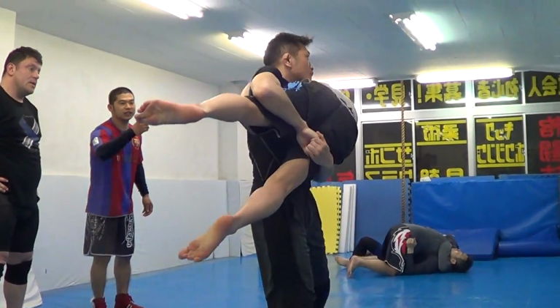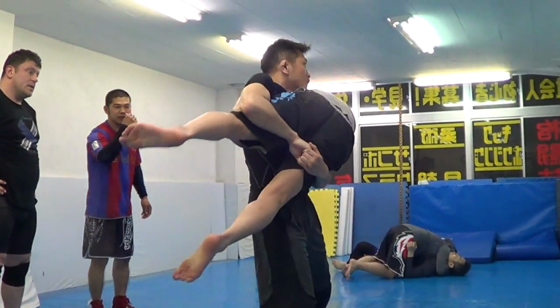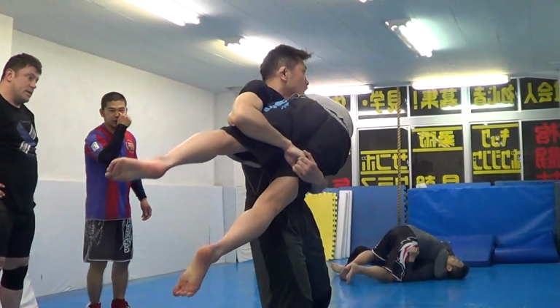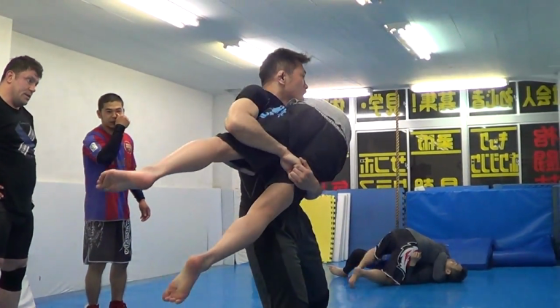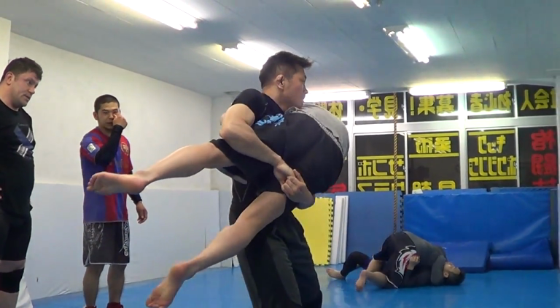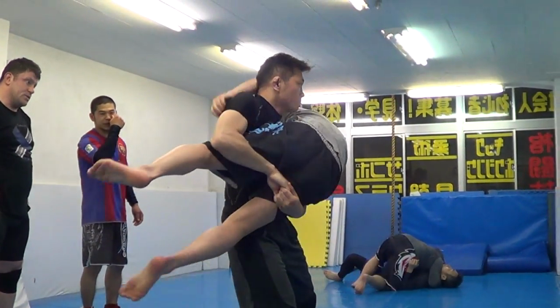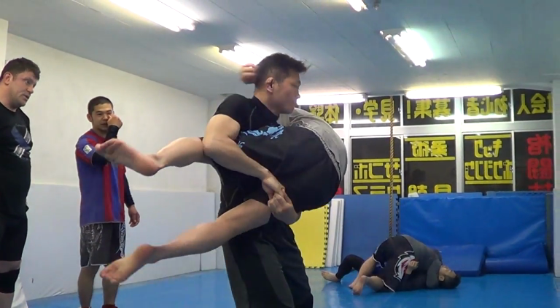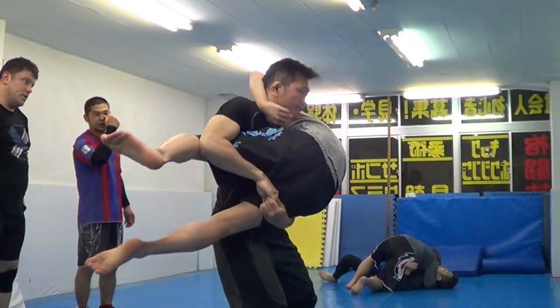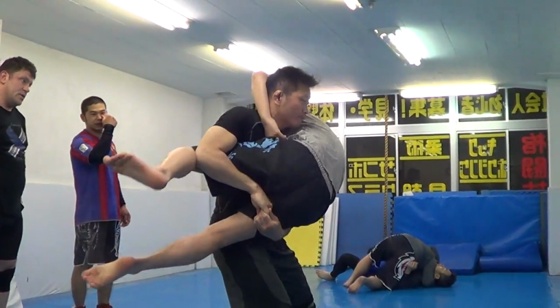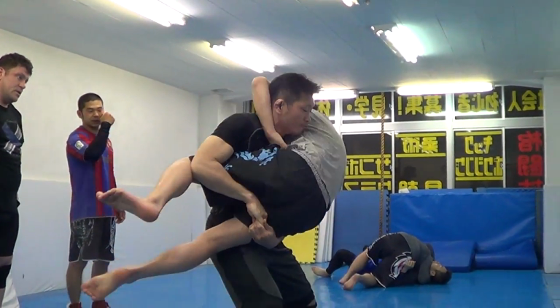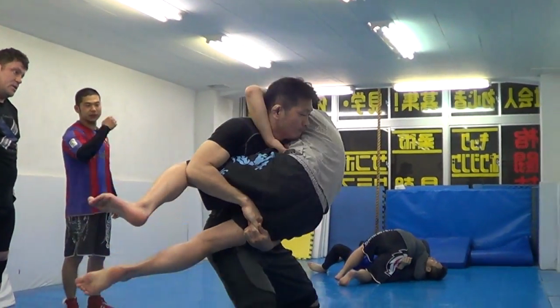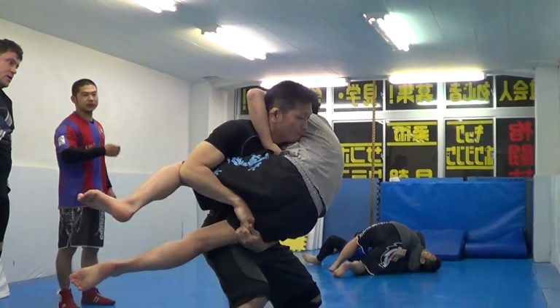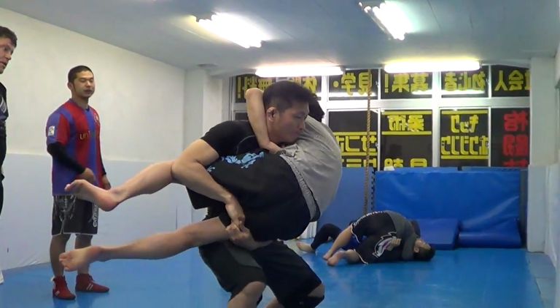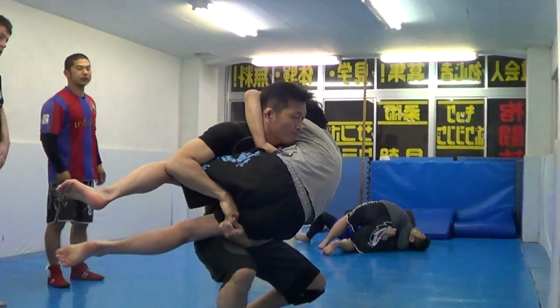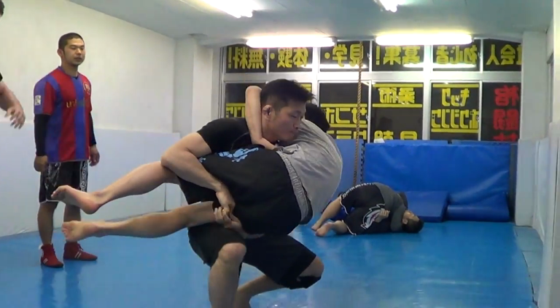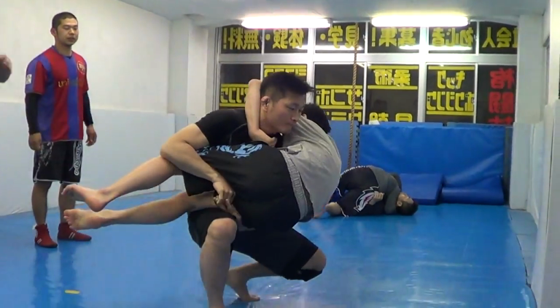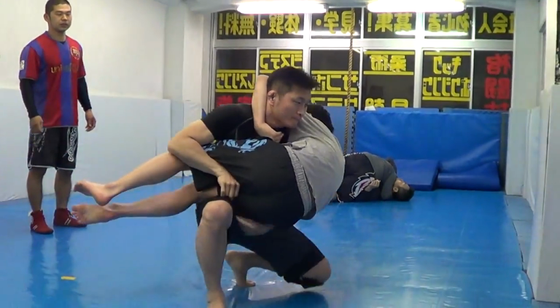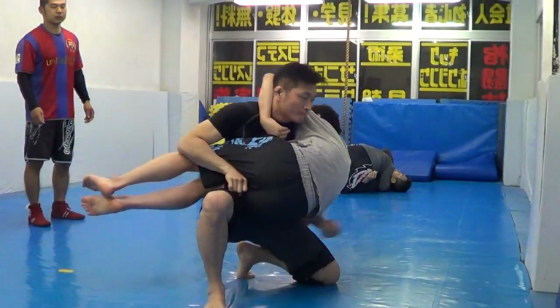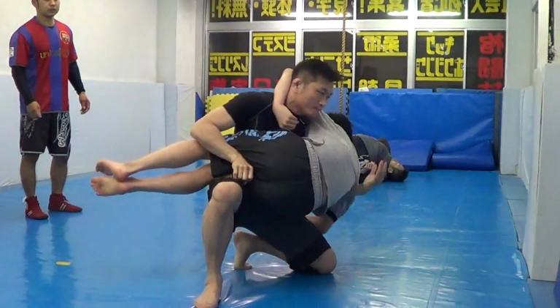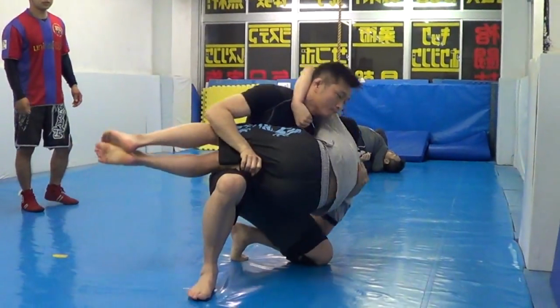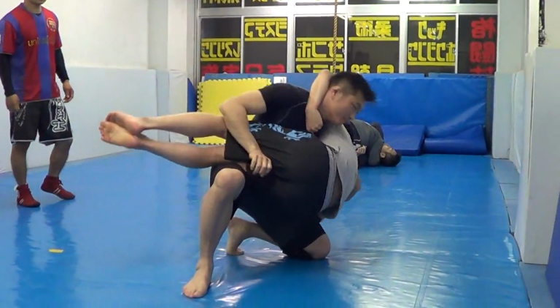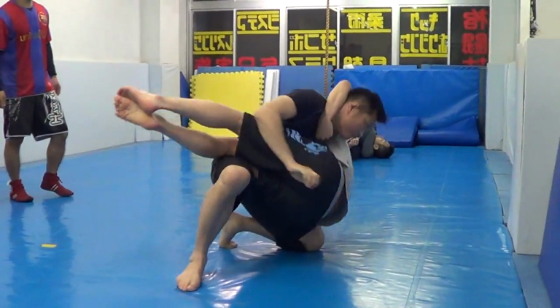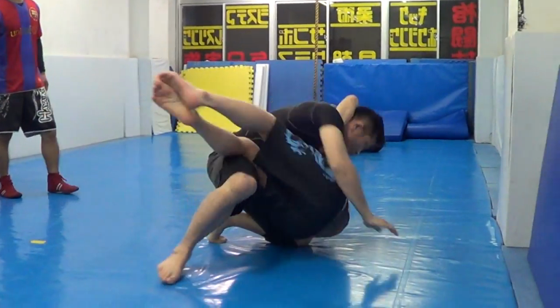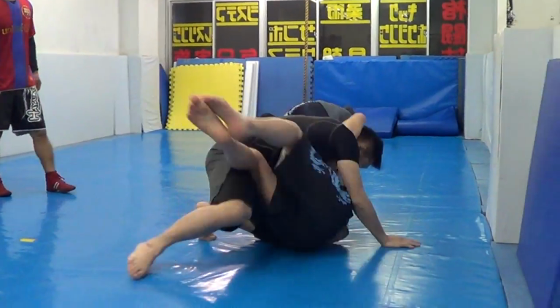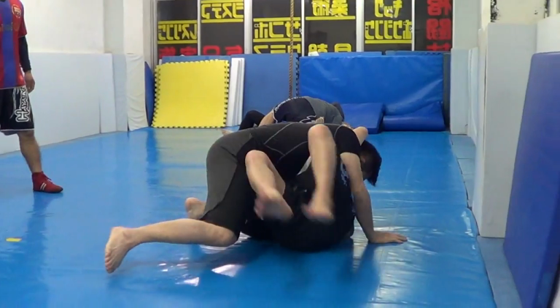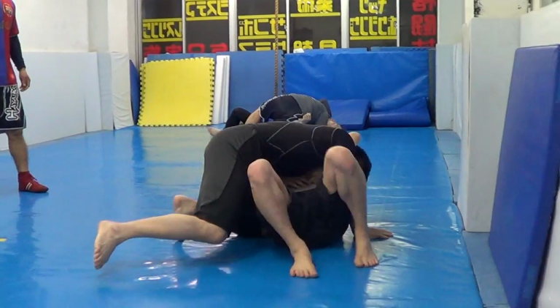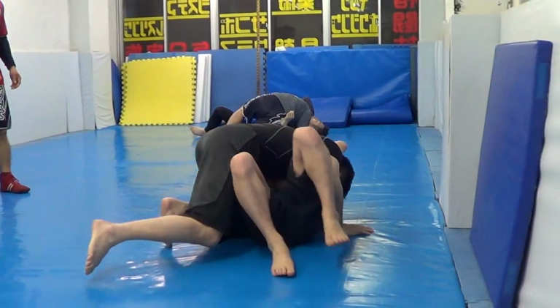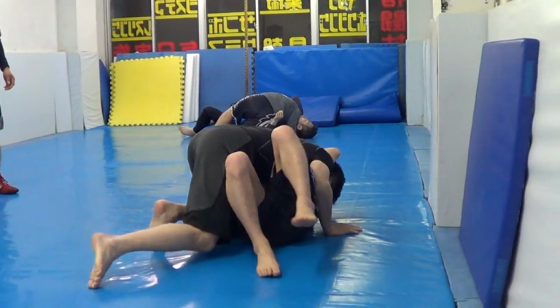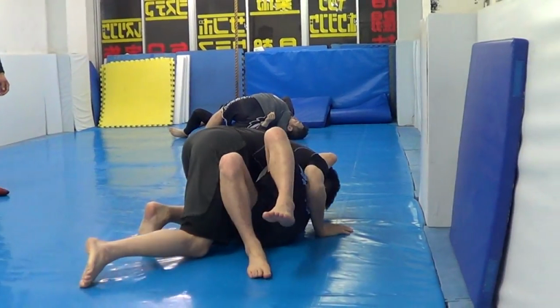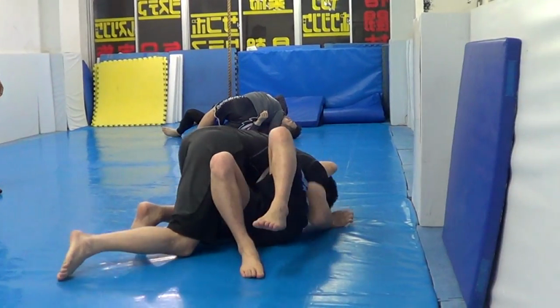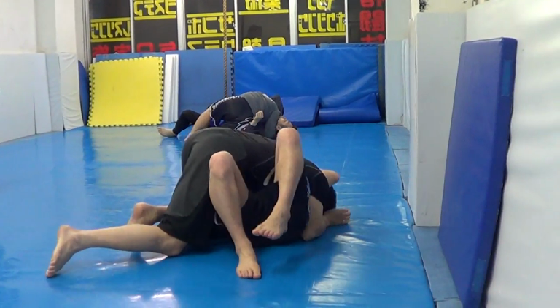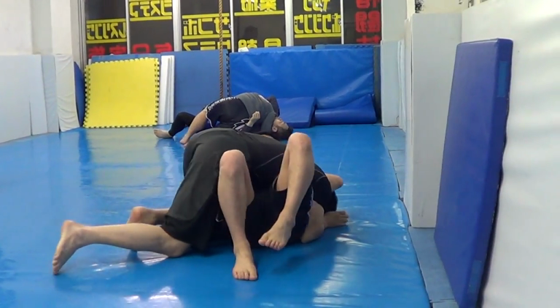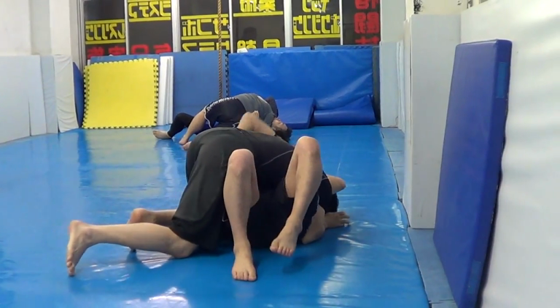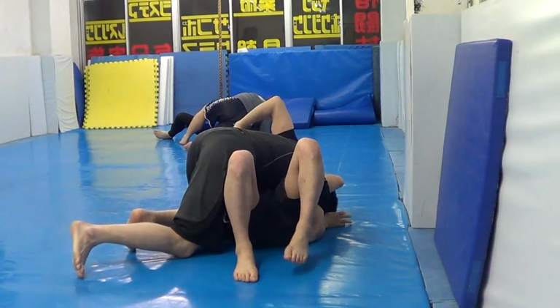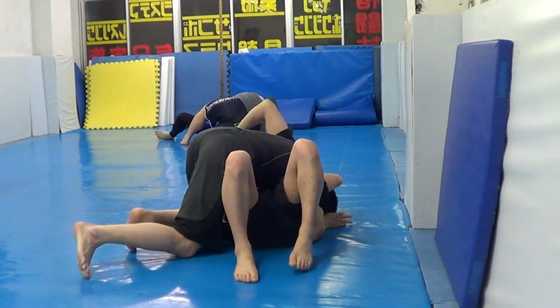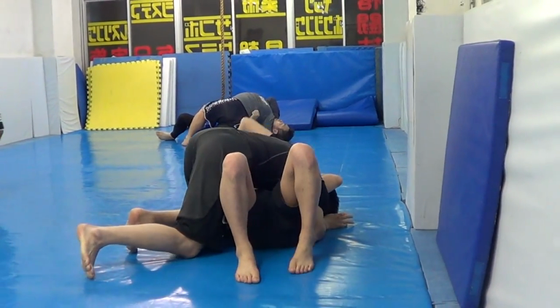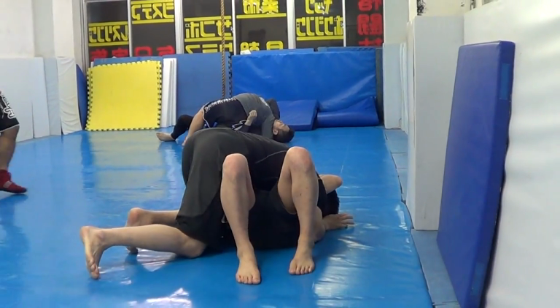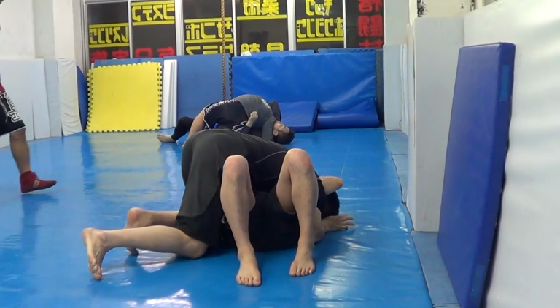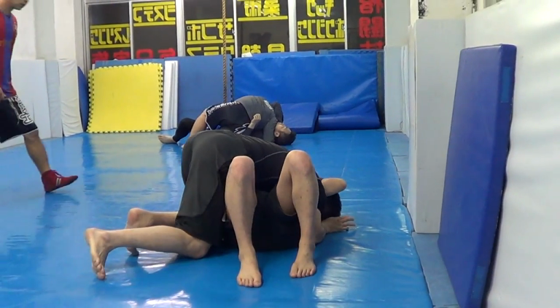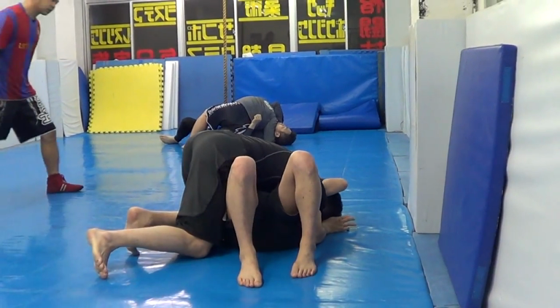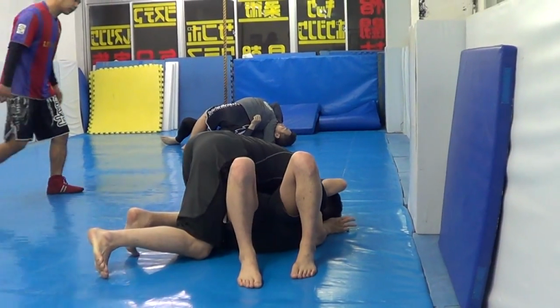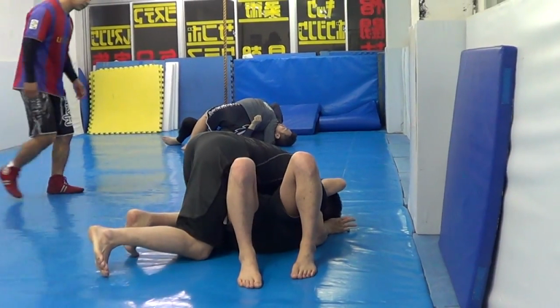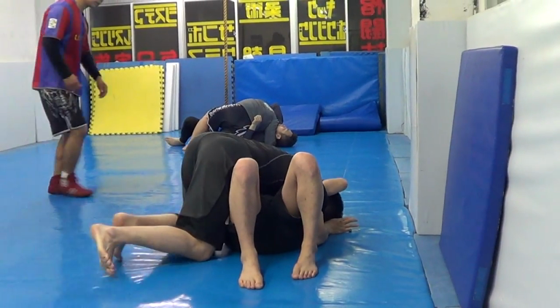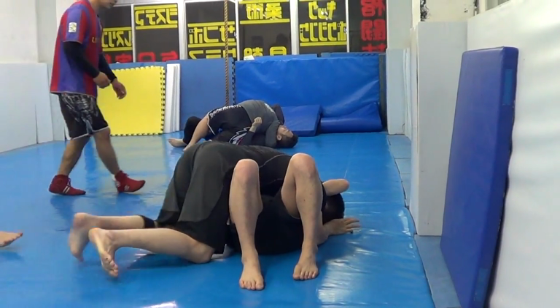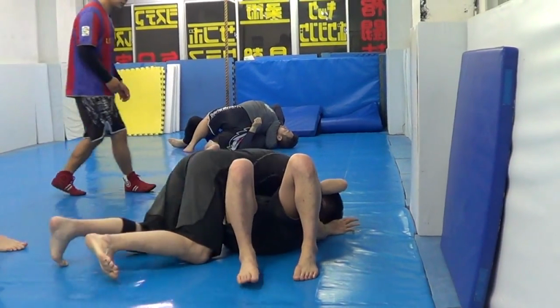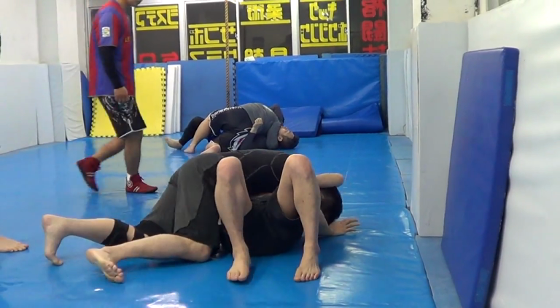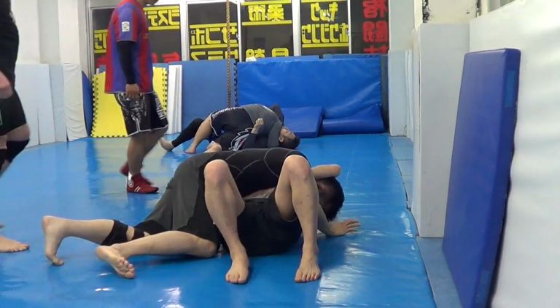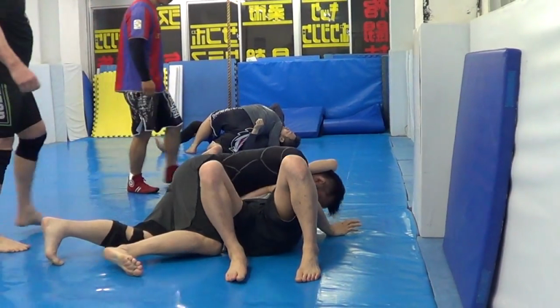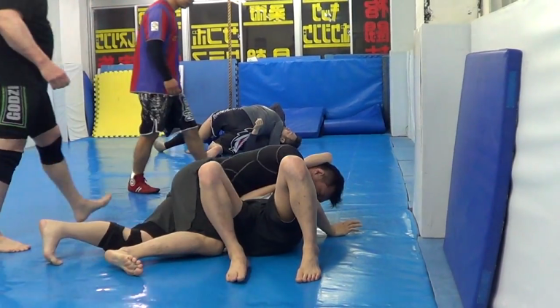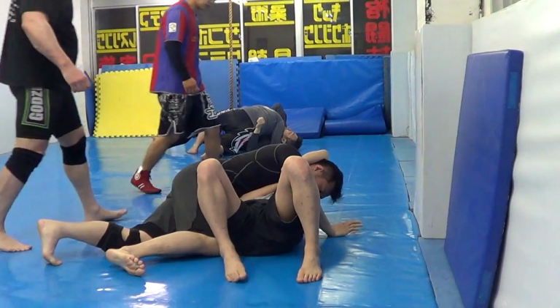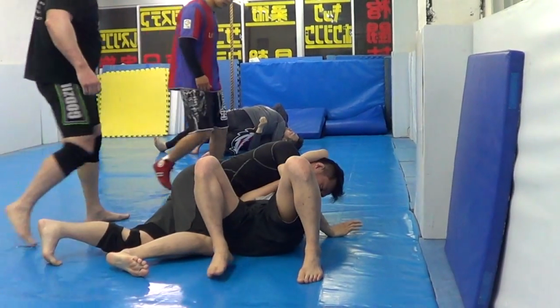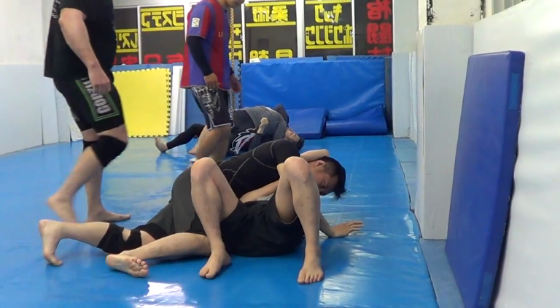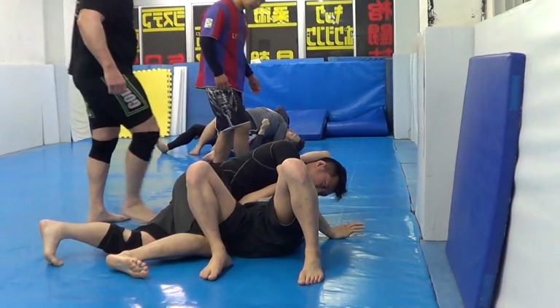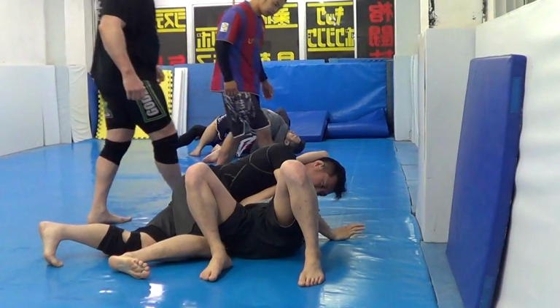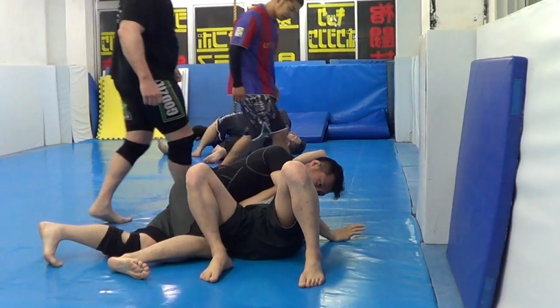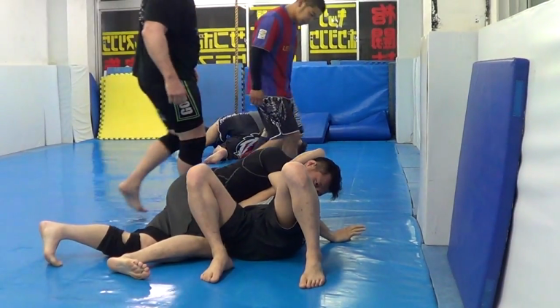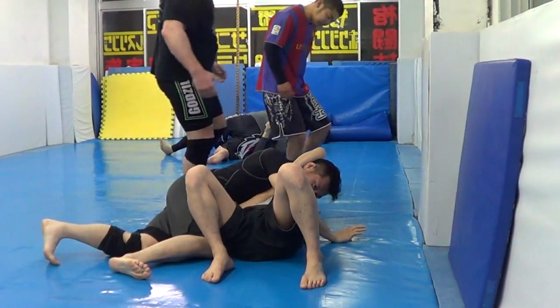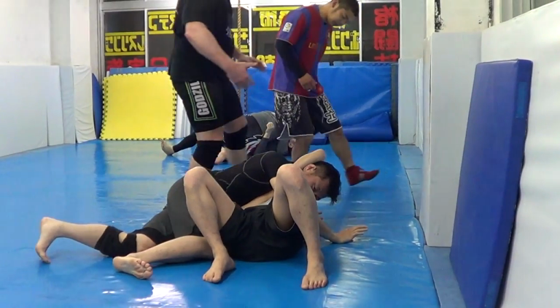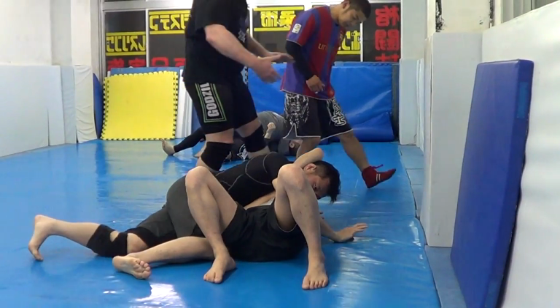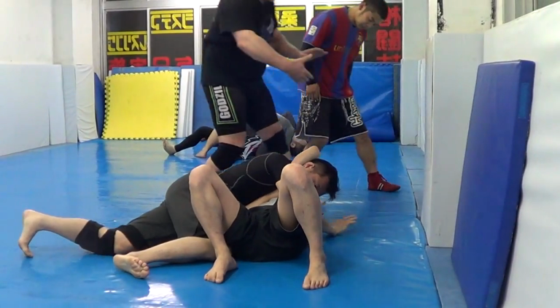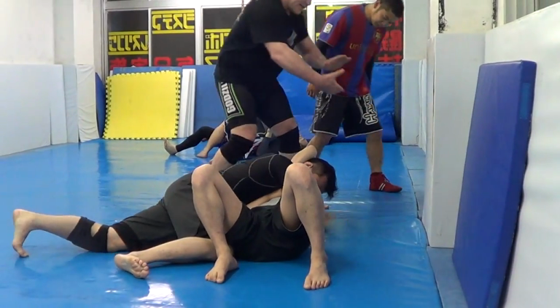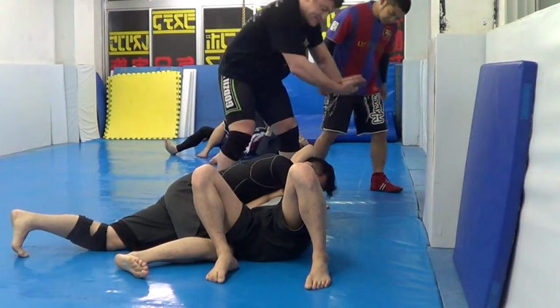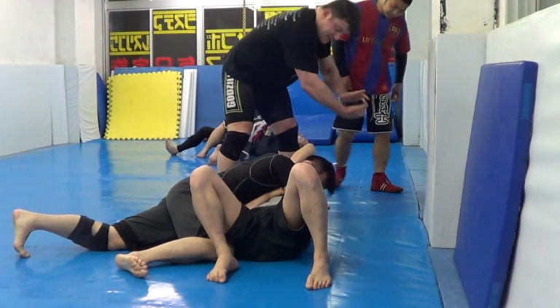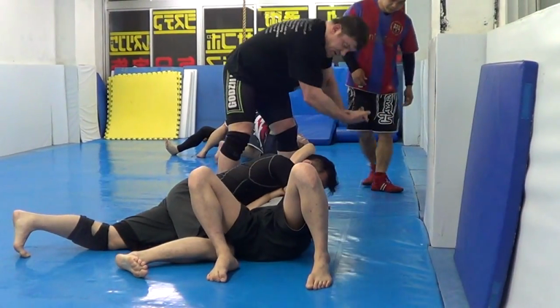That is good. Grab, grab, grab. Hands again.